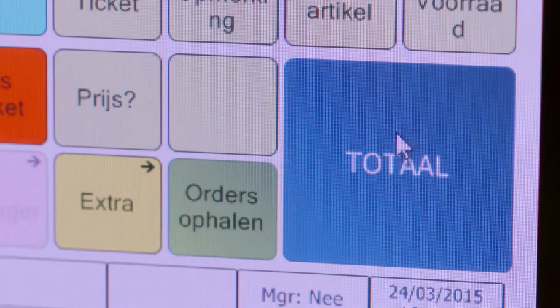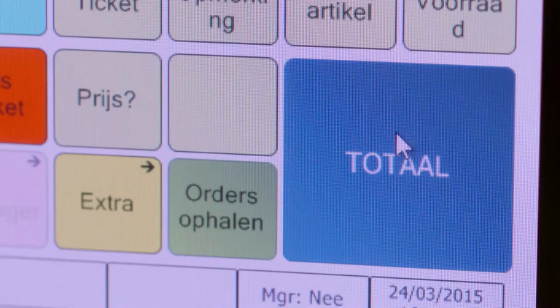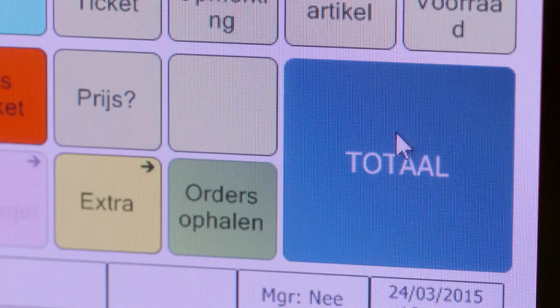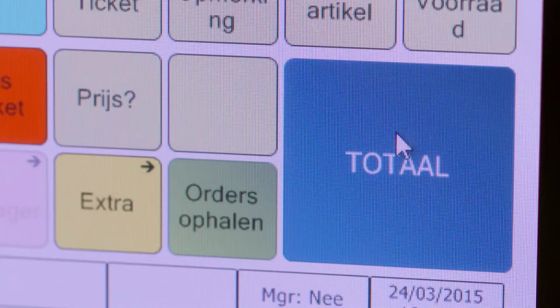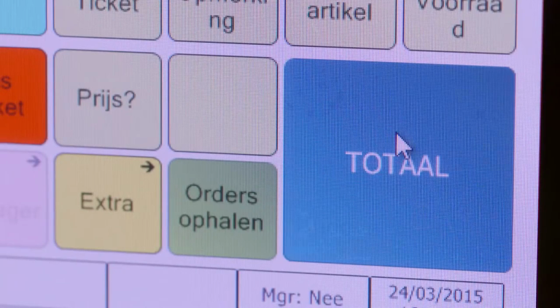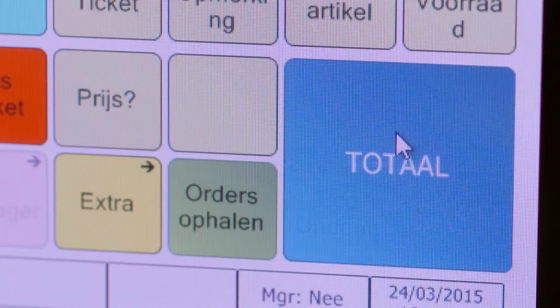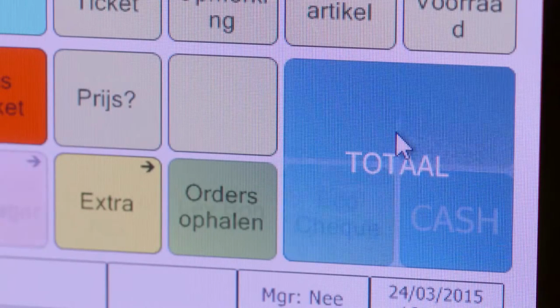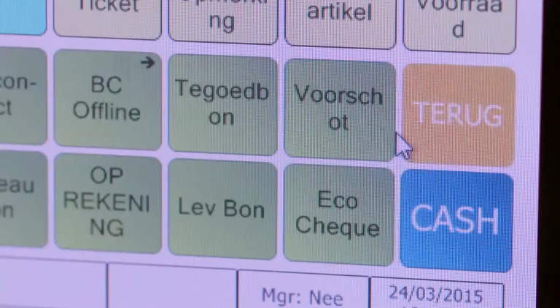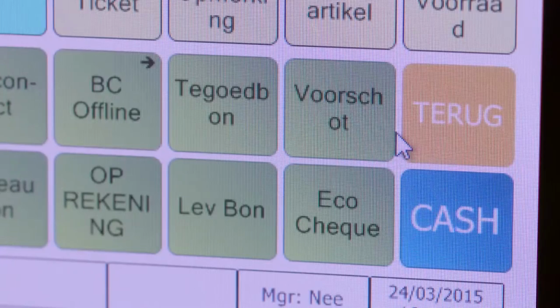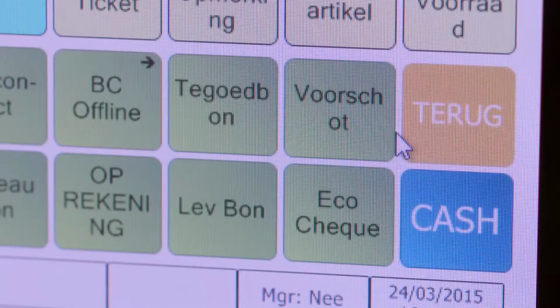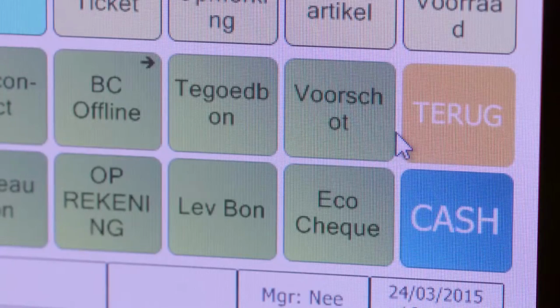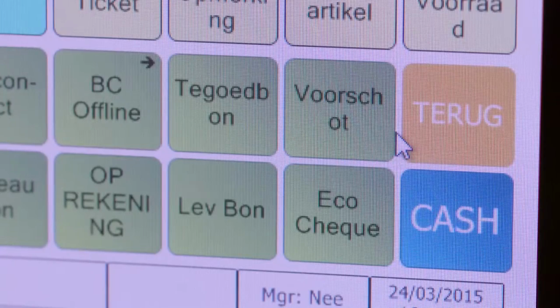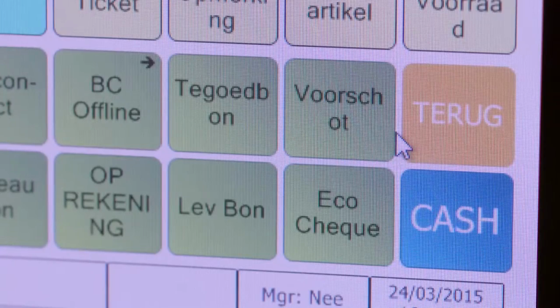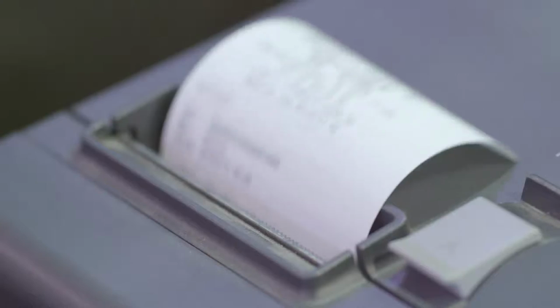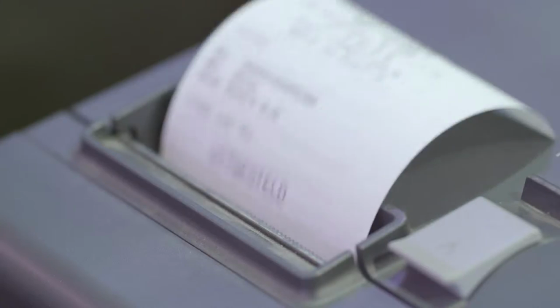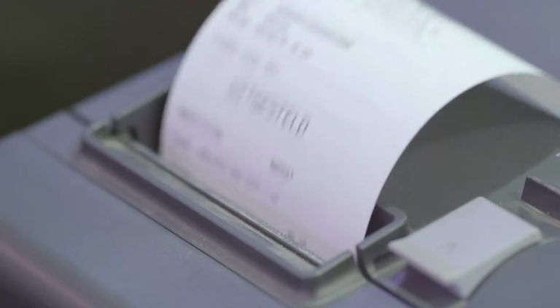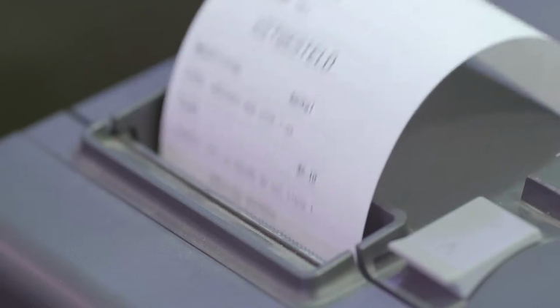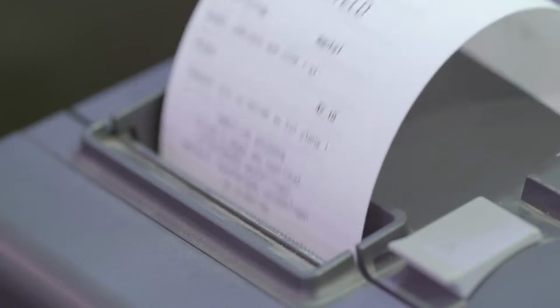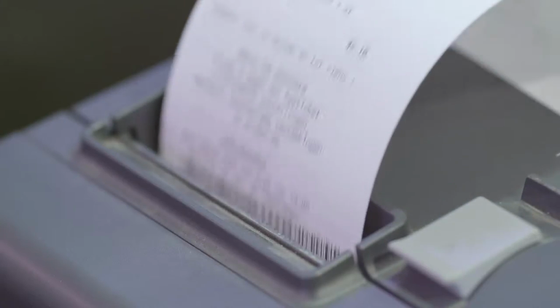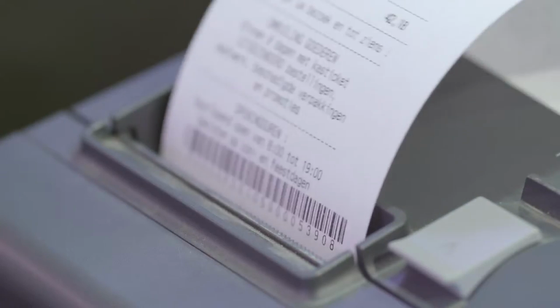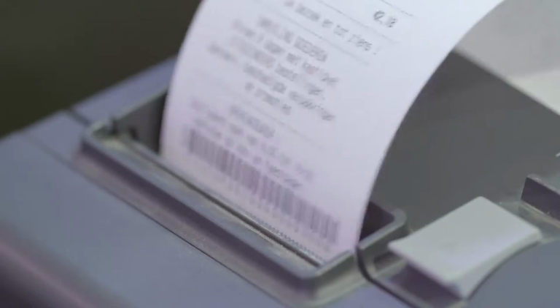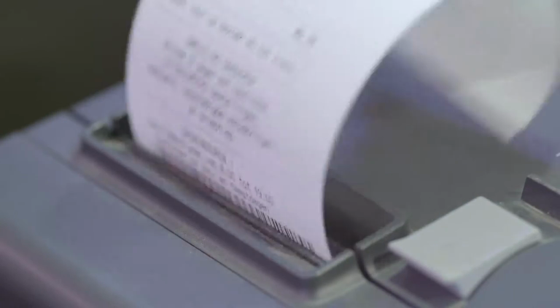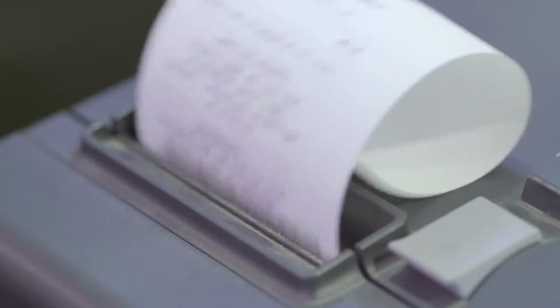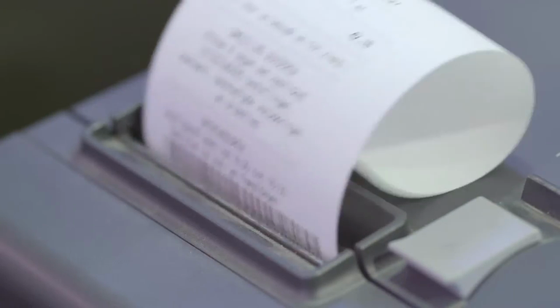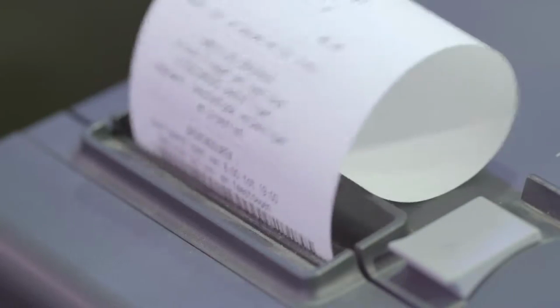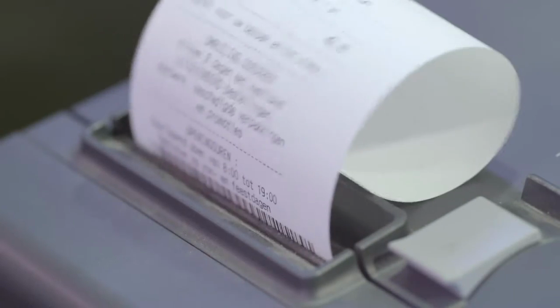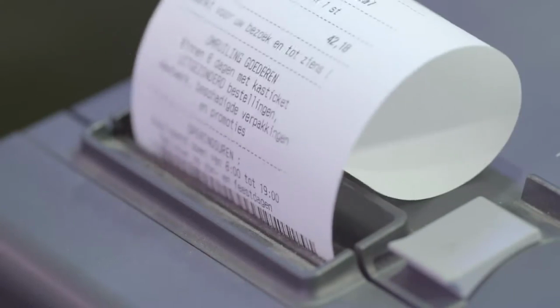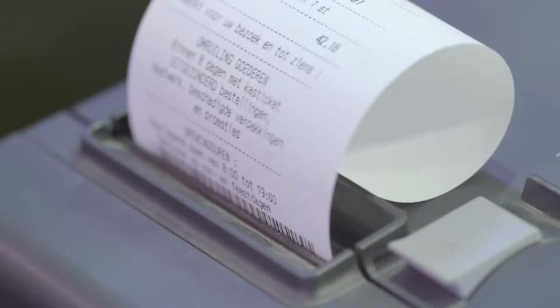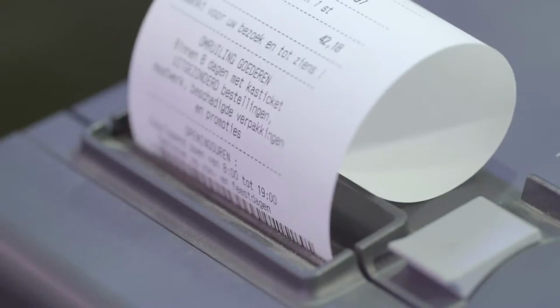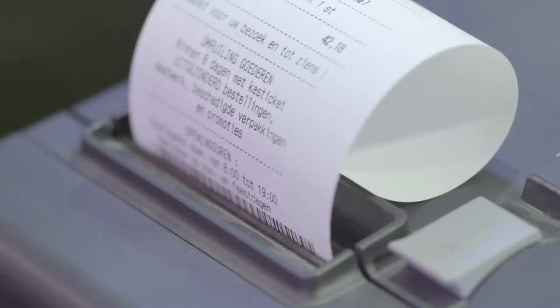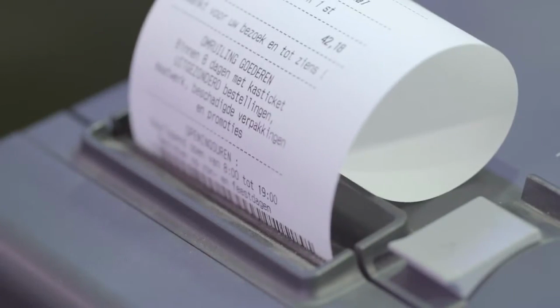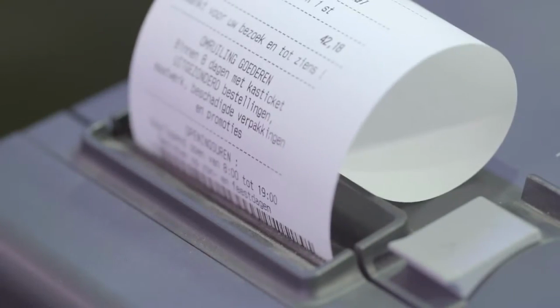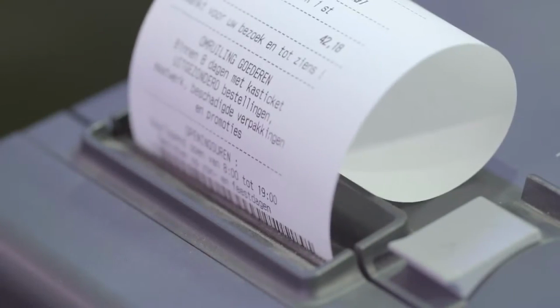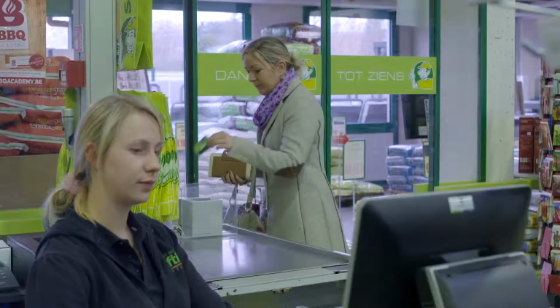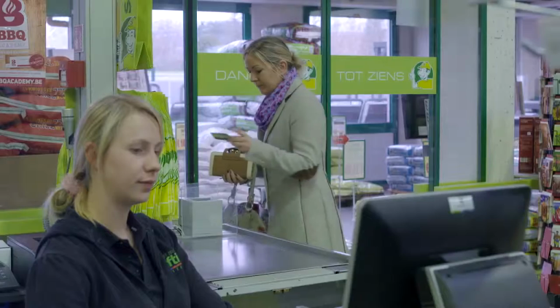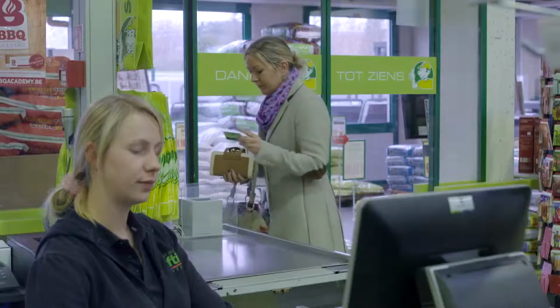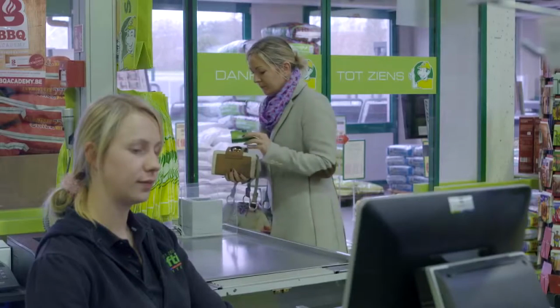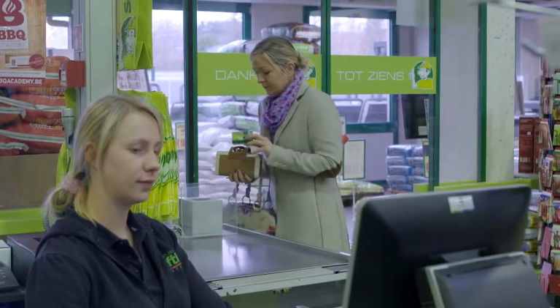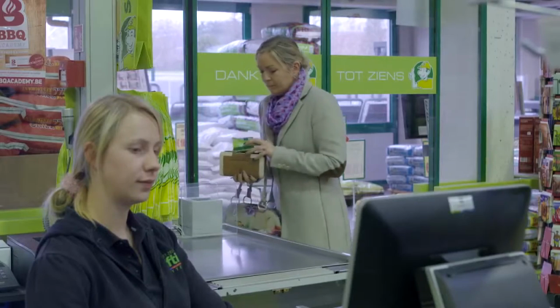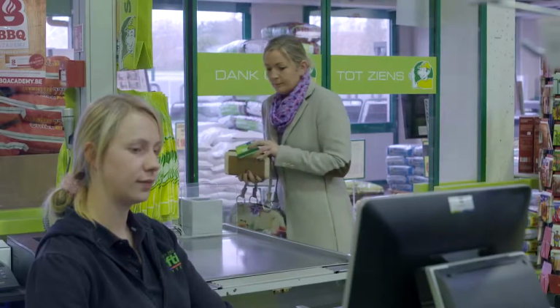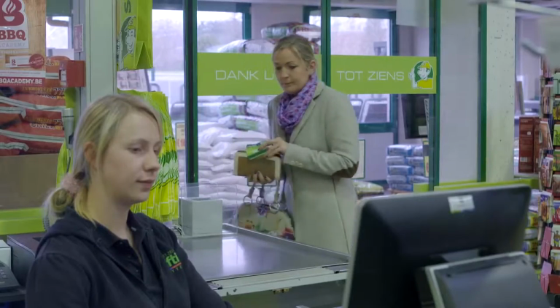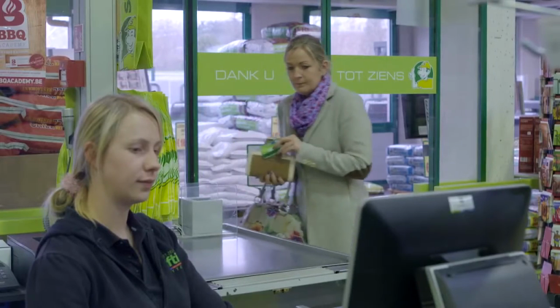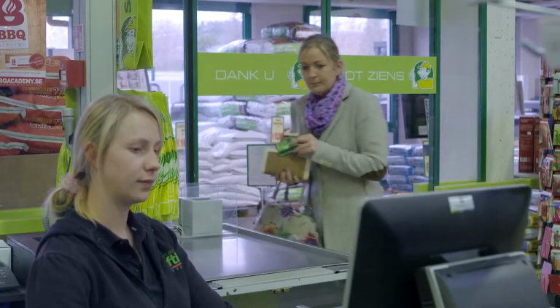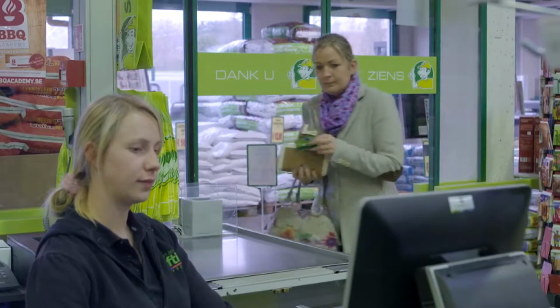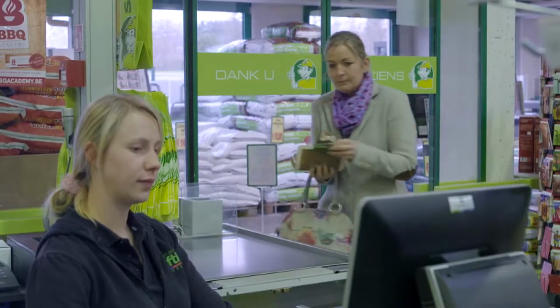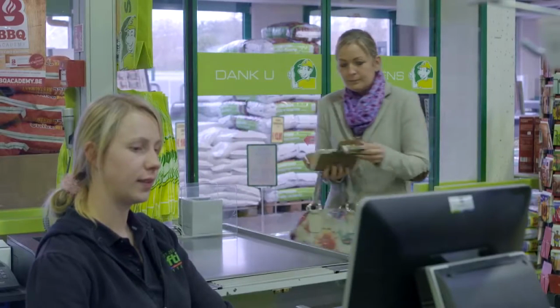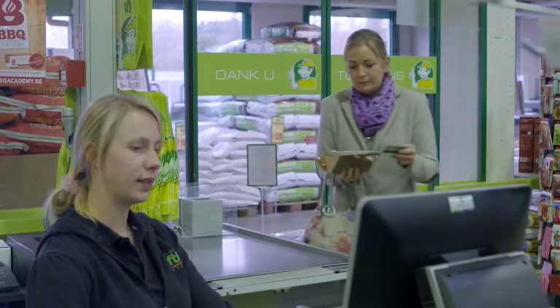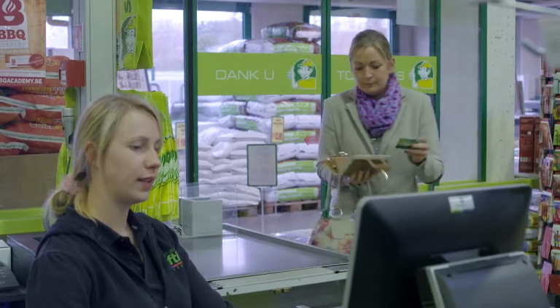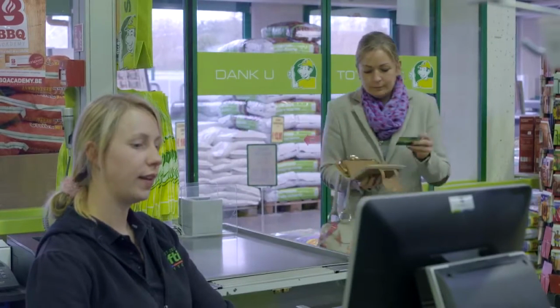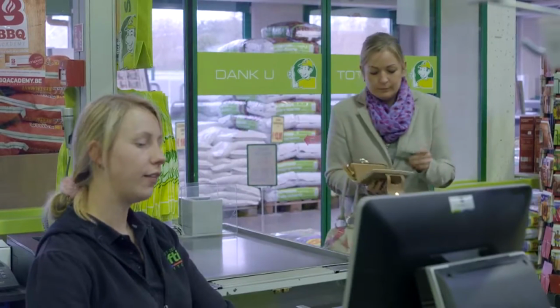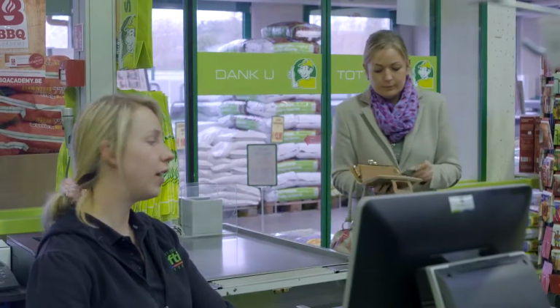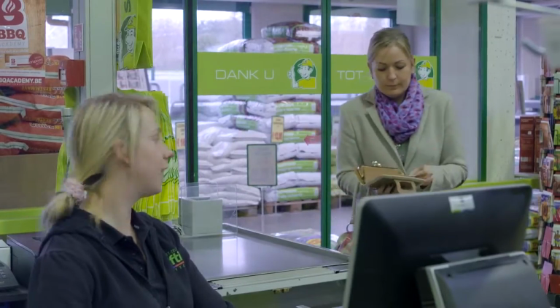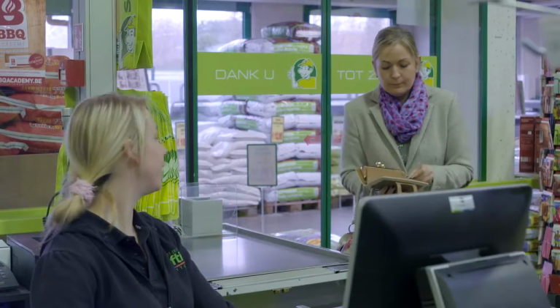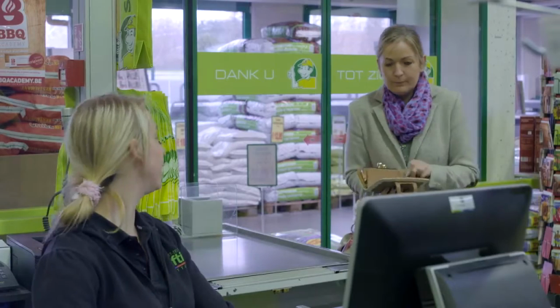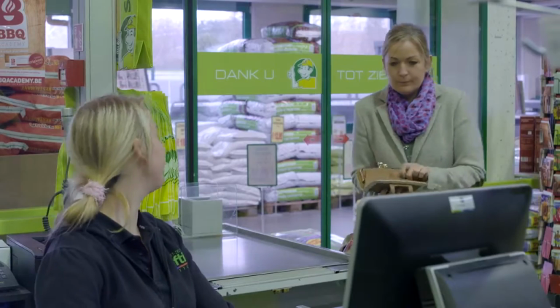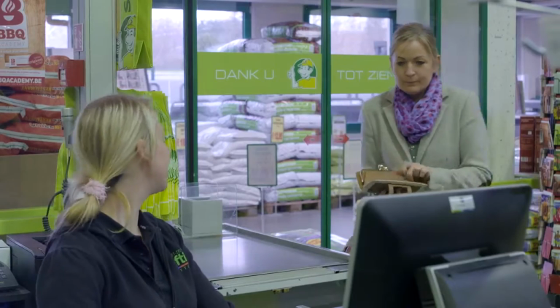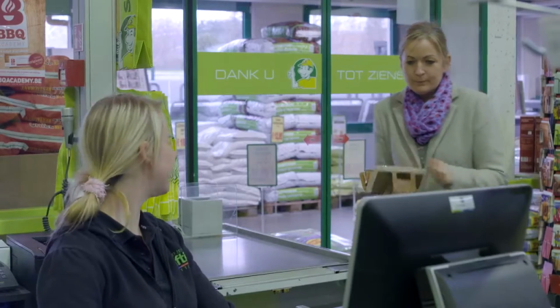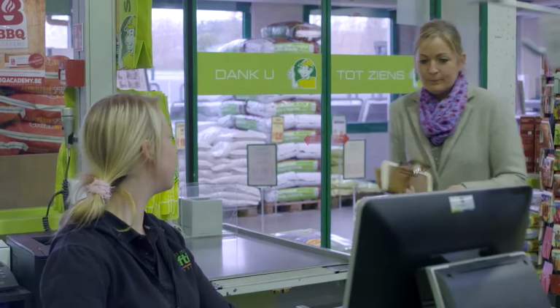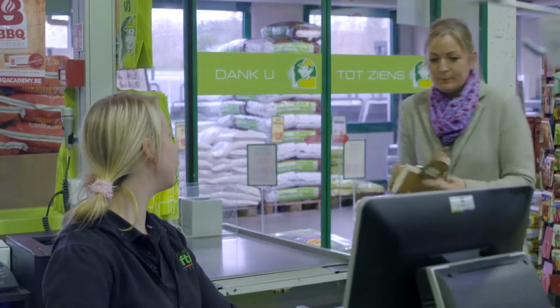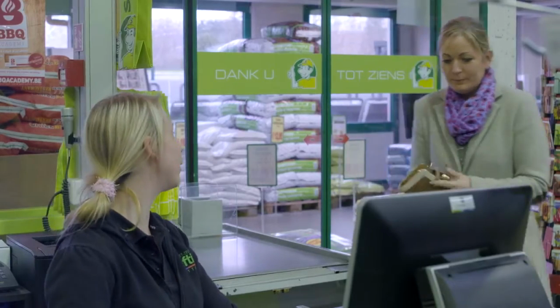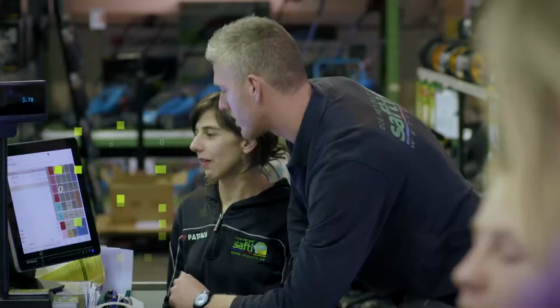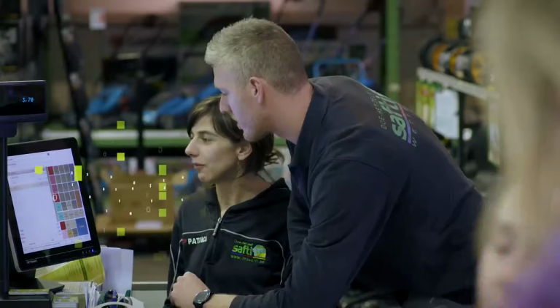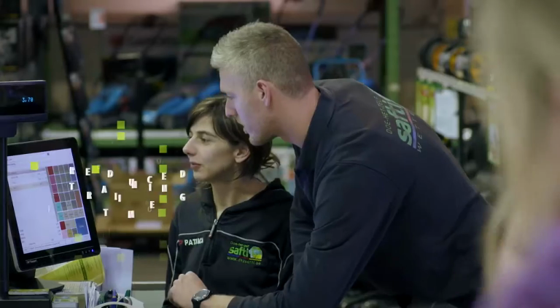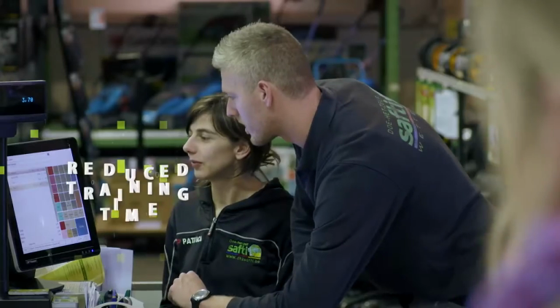LS Retail solutions are very user-friendly, making the training of sales employees and cashiers a piece of cake.